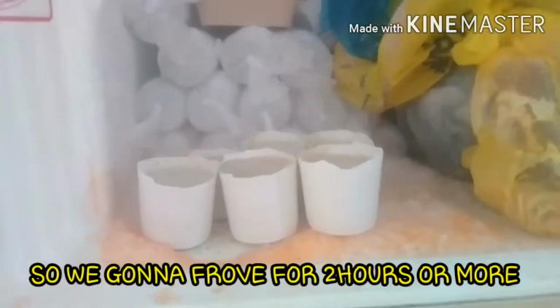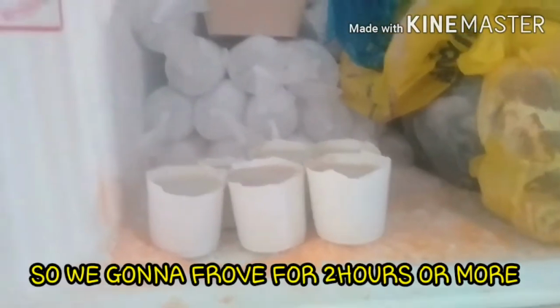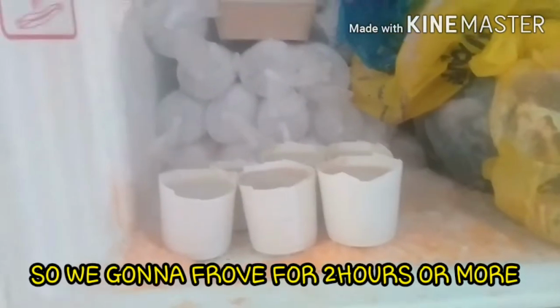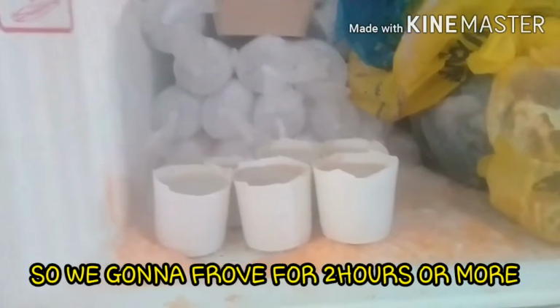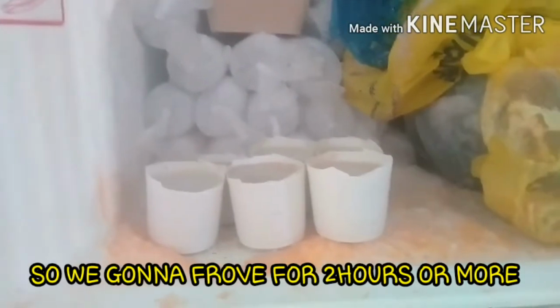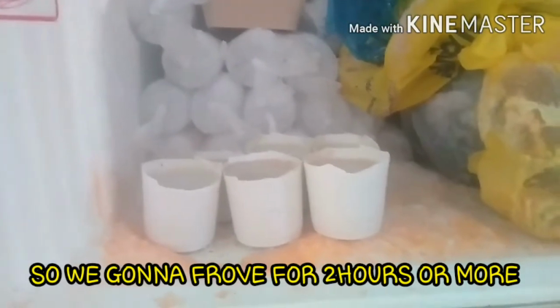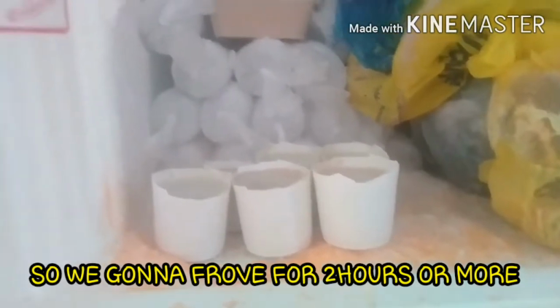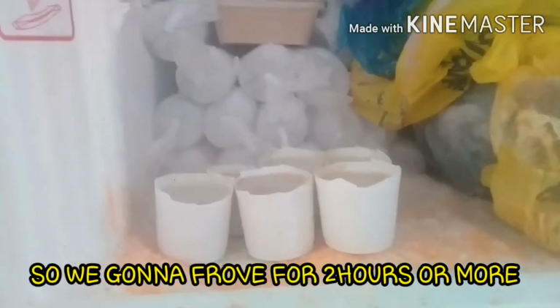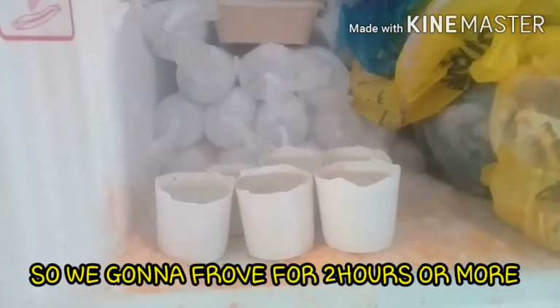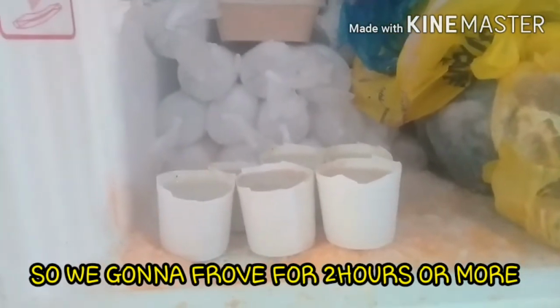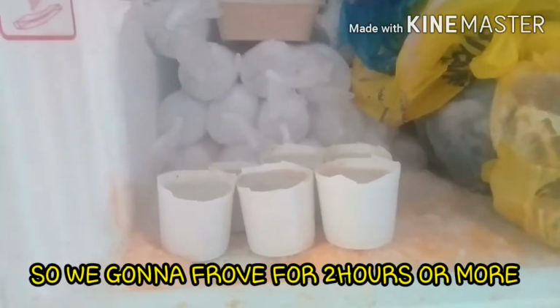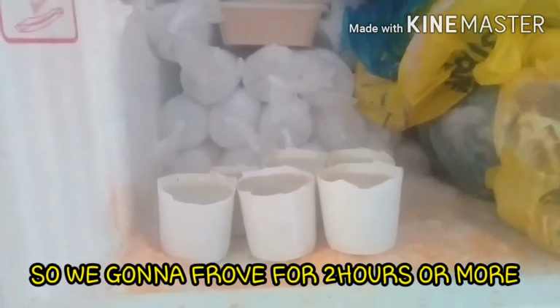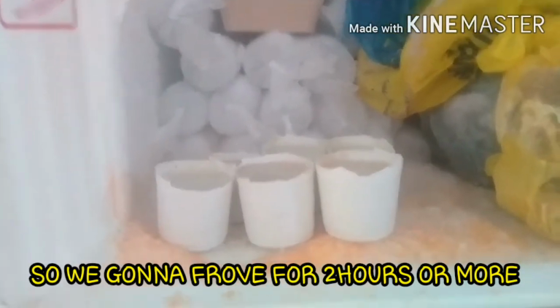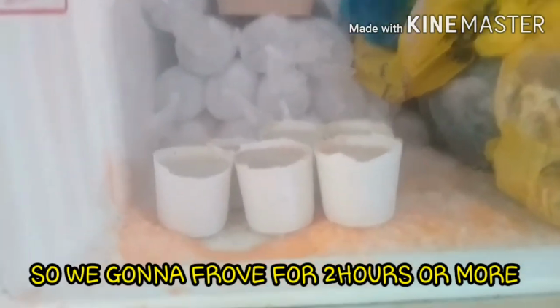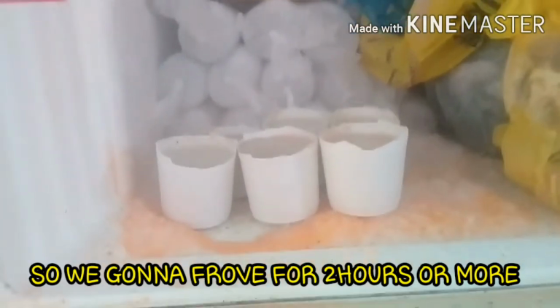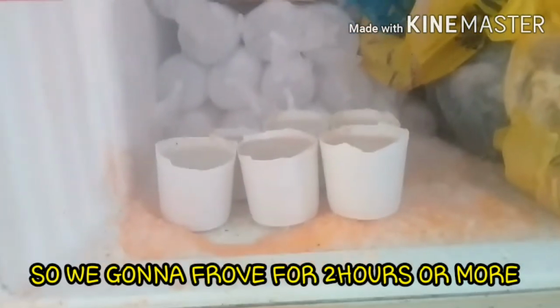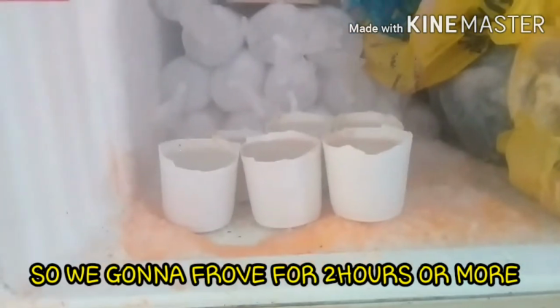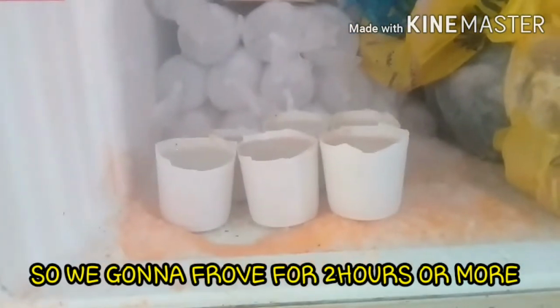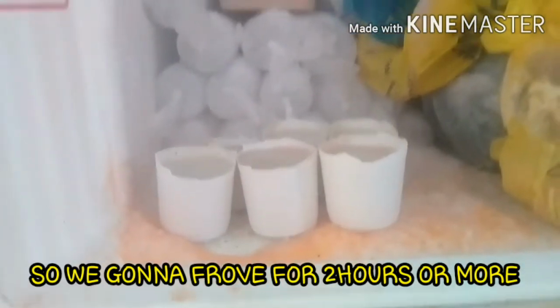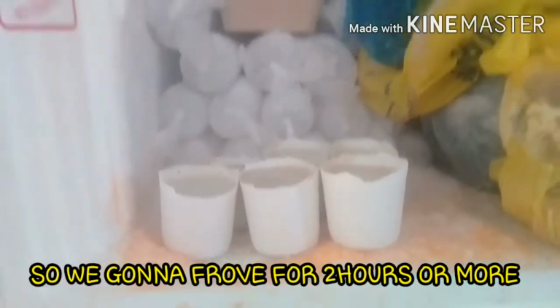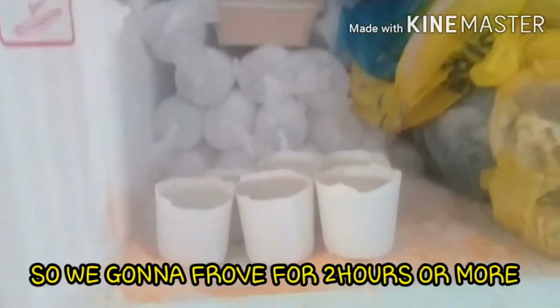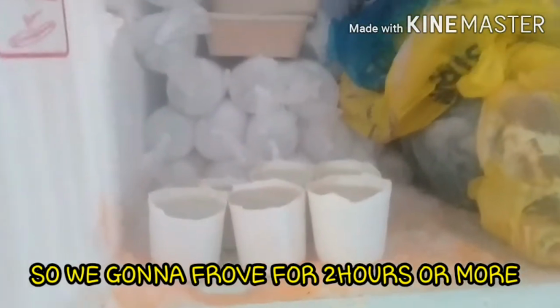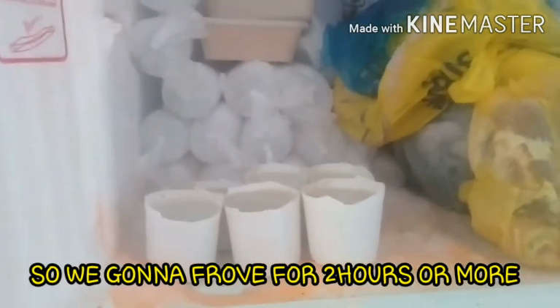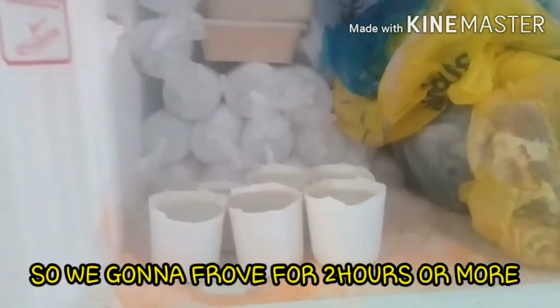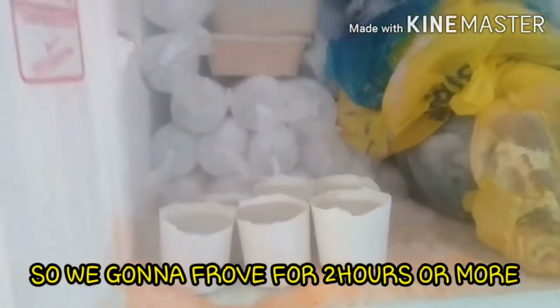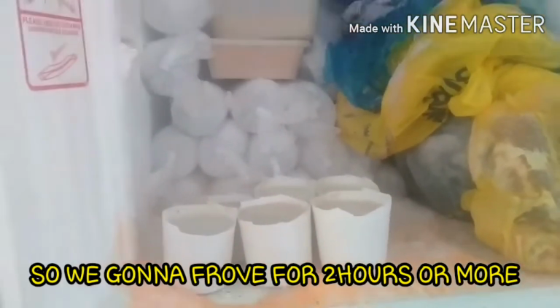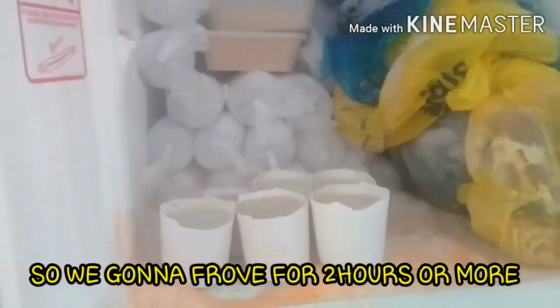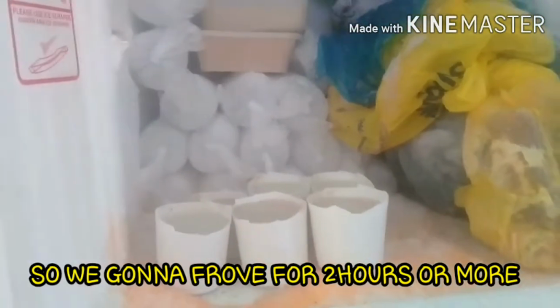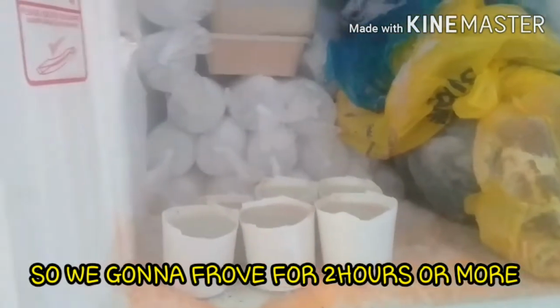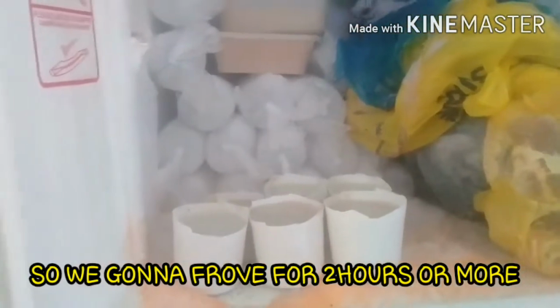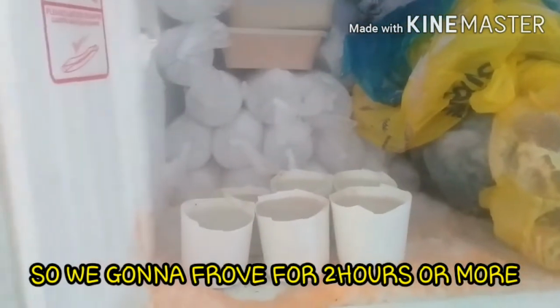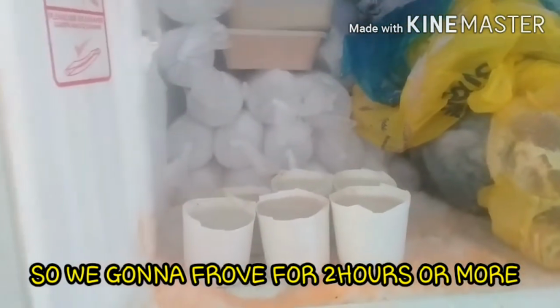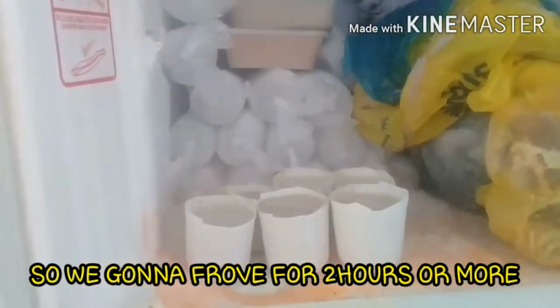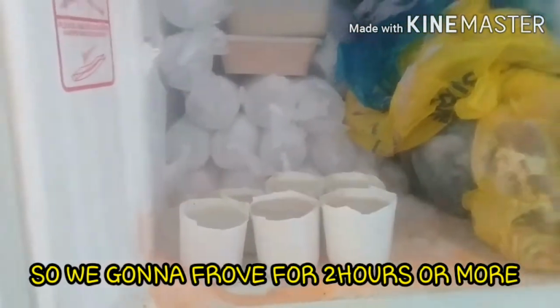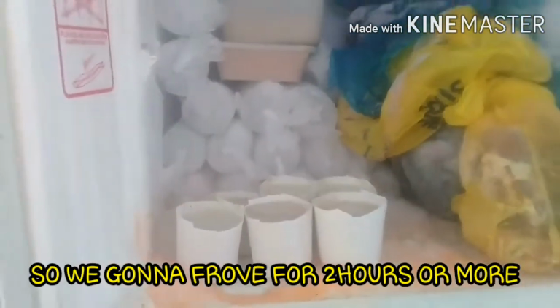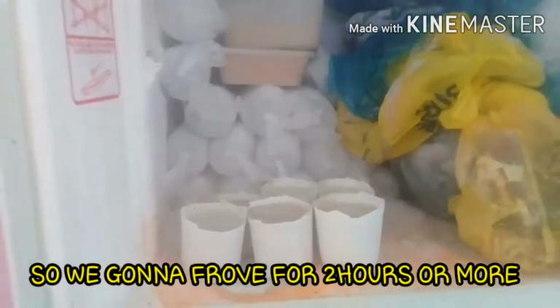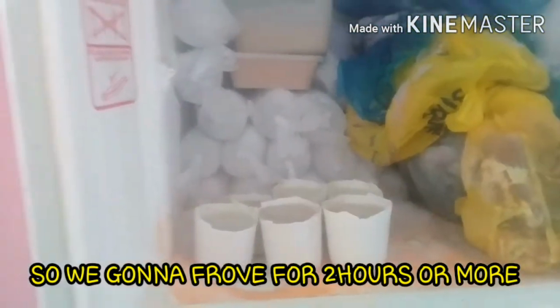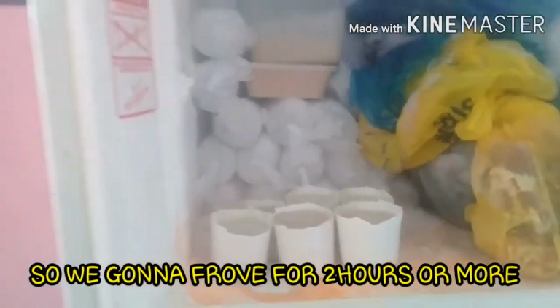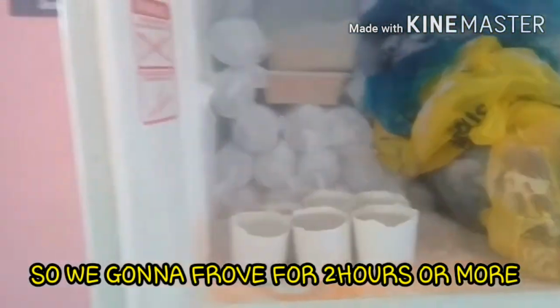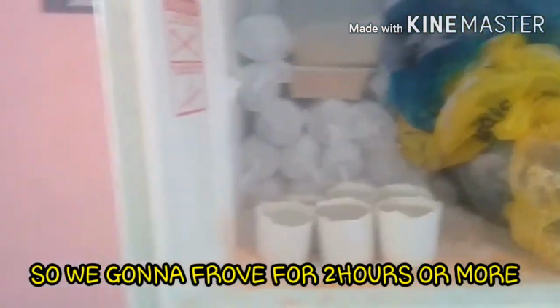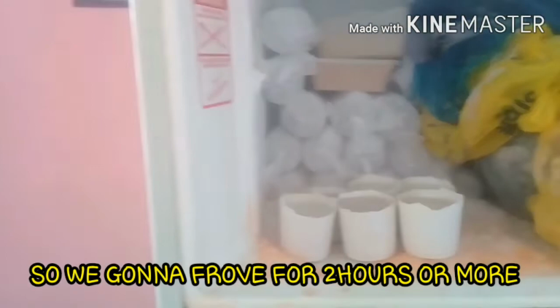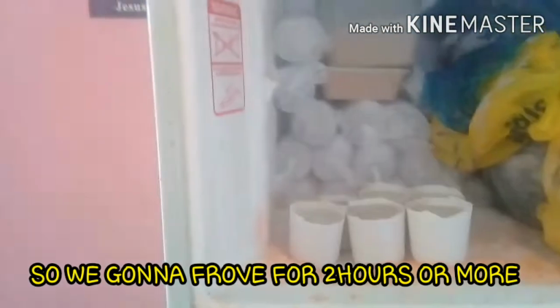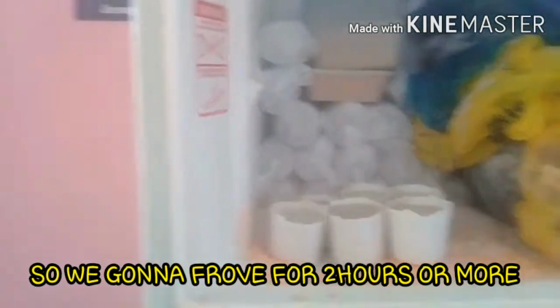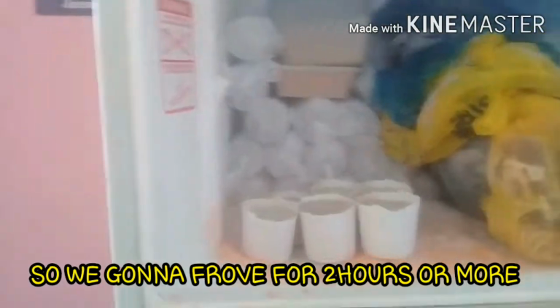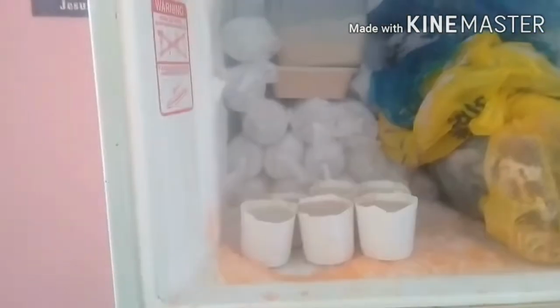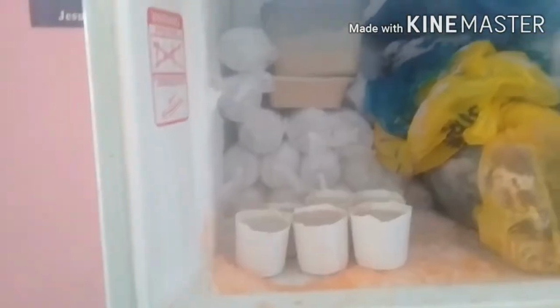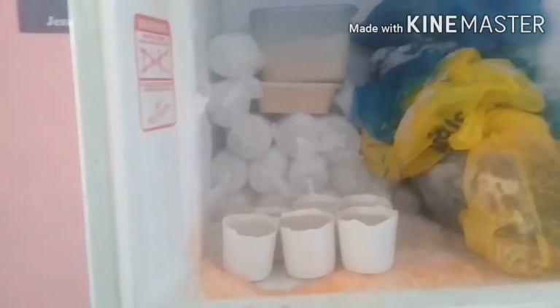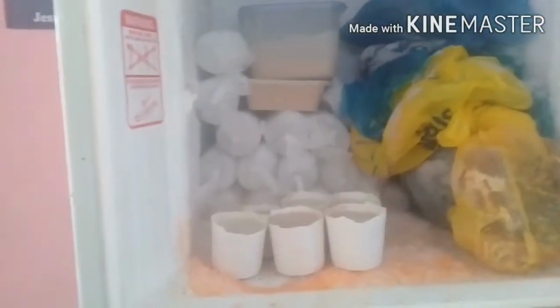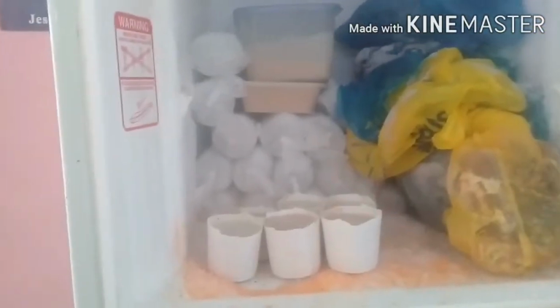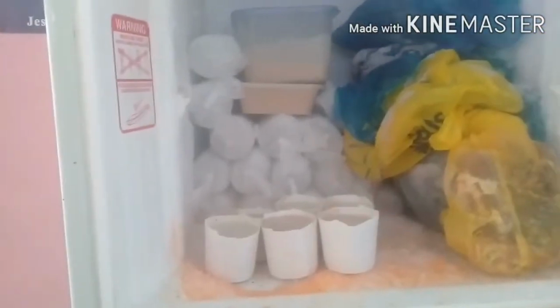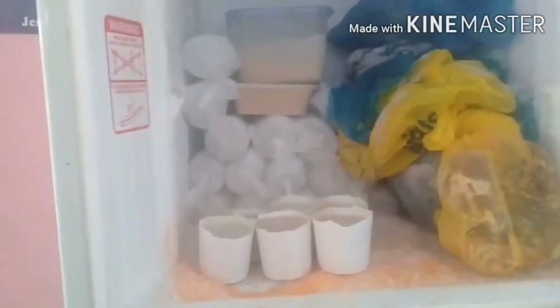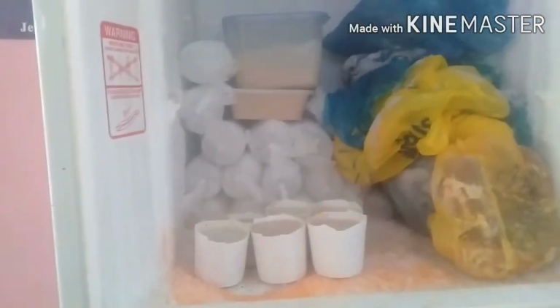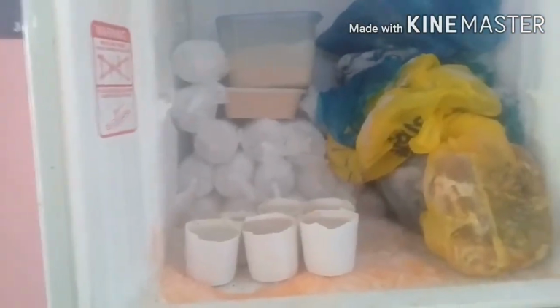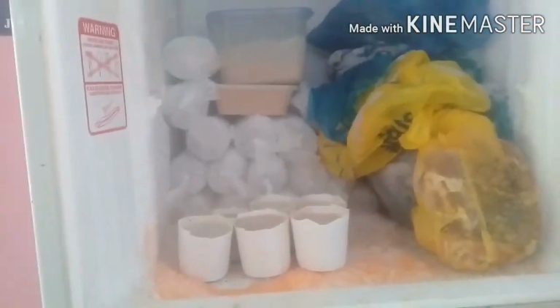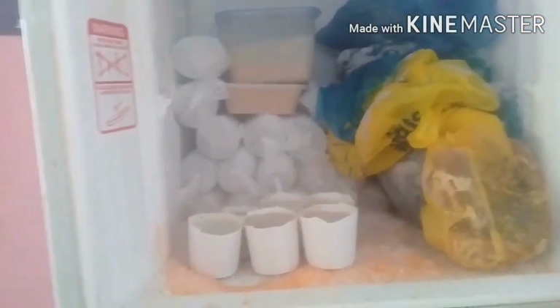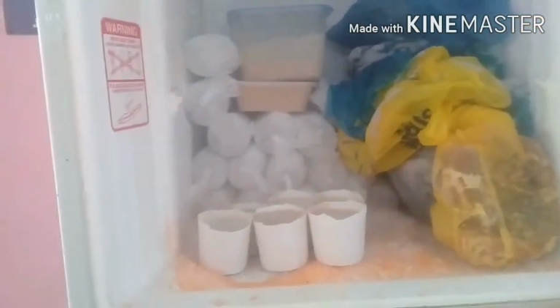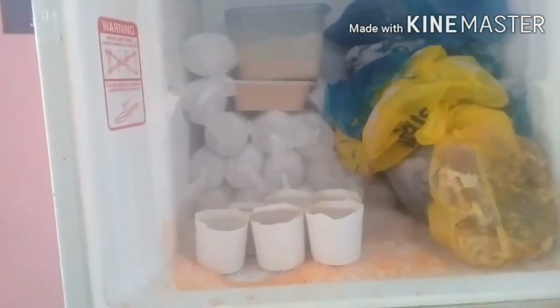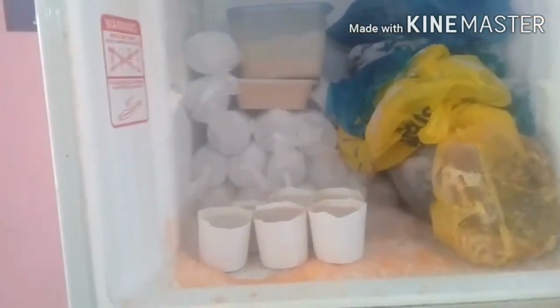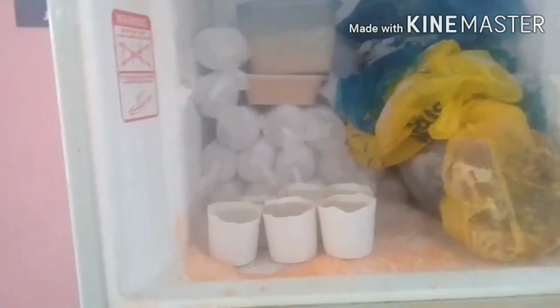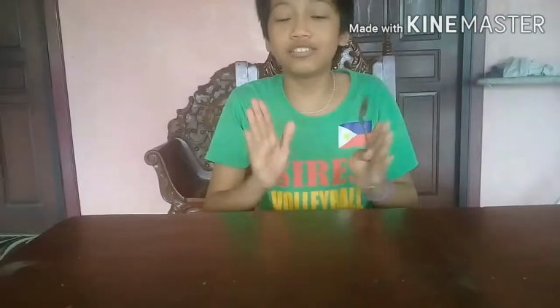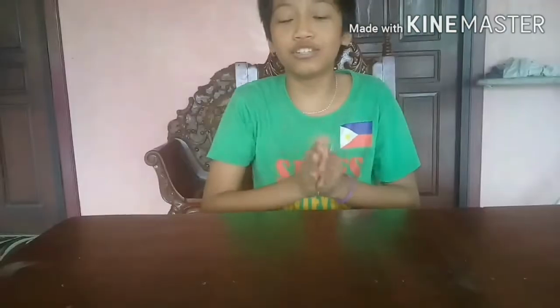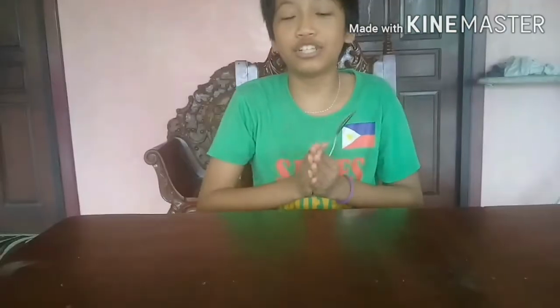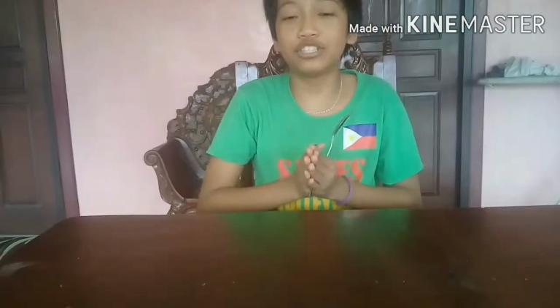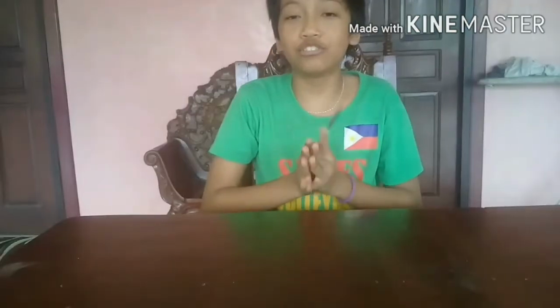It's done now! We're gonna wait at least four hours to six hours. Bye guys, we're gonna wait!